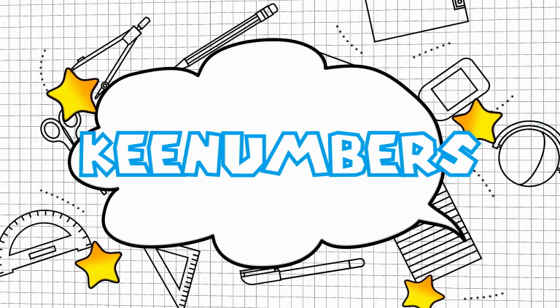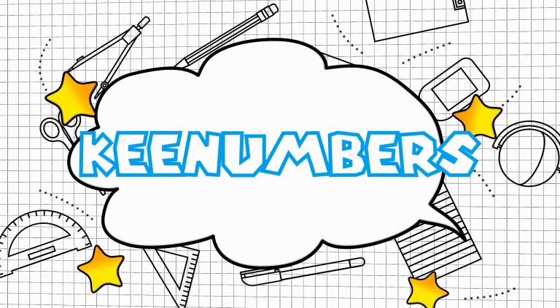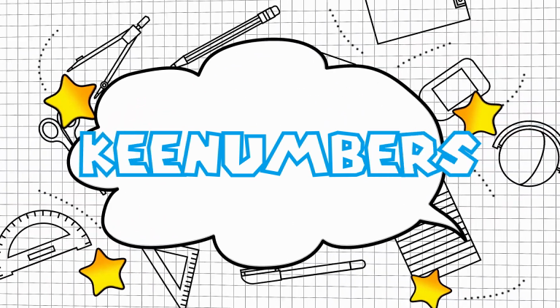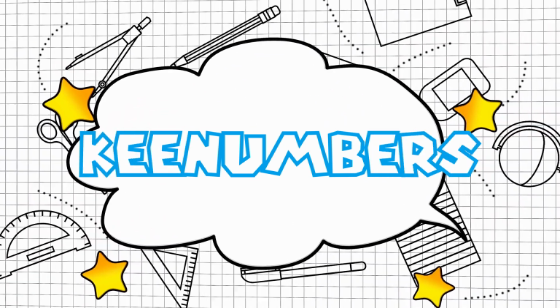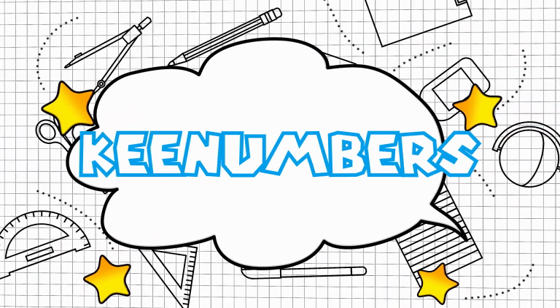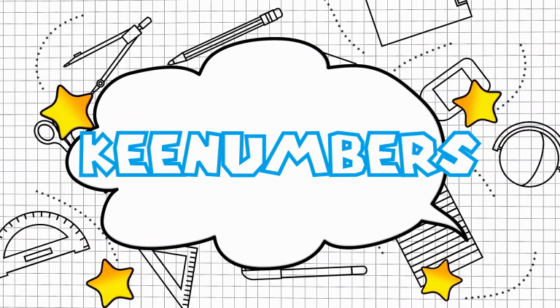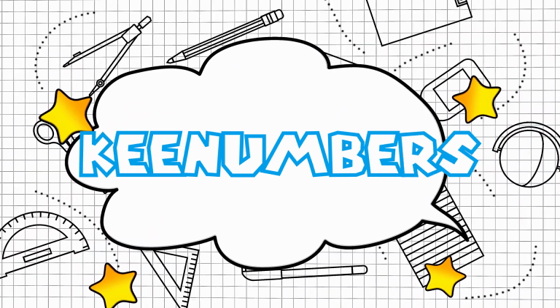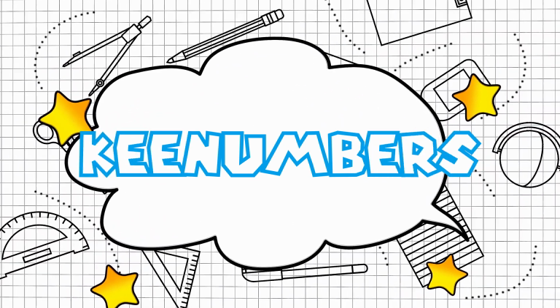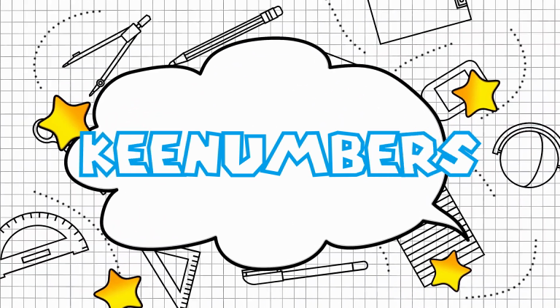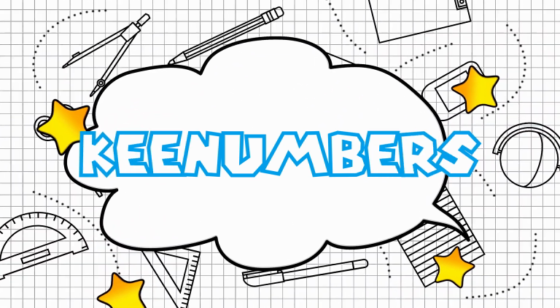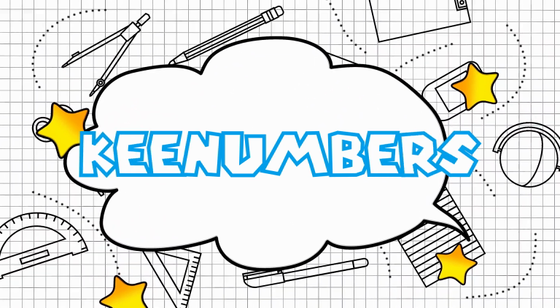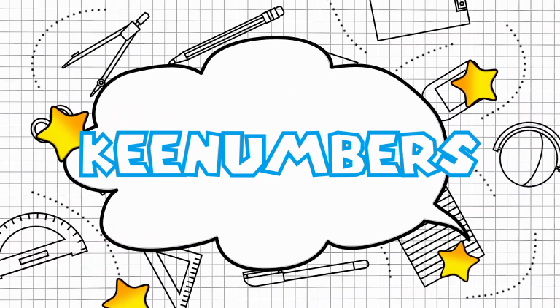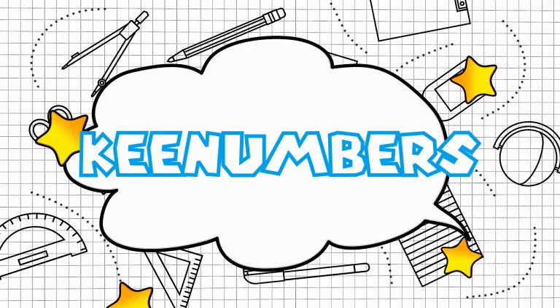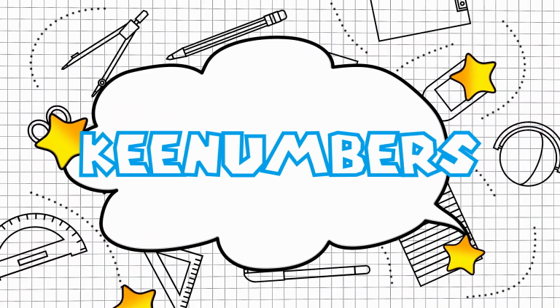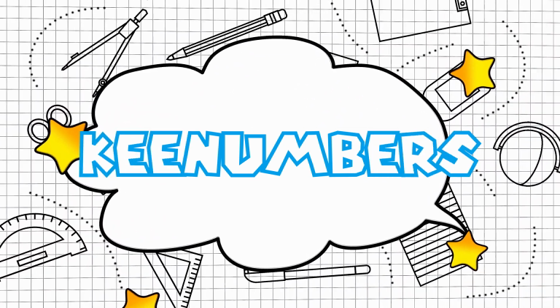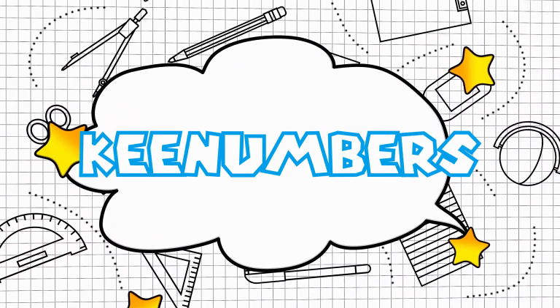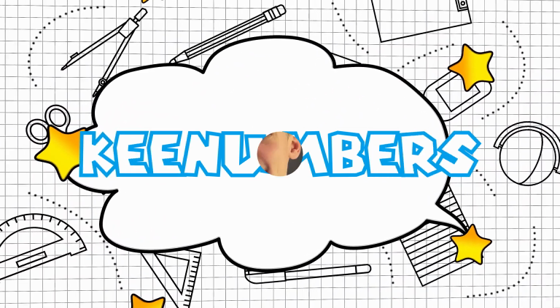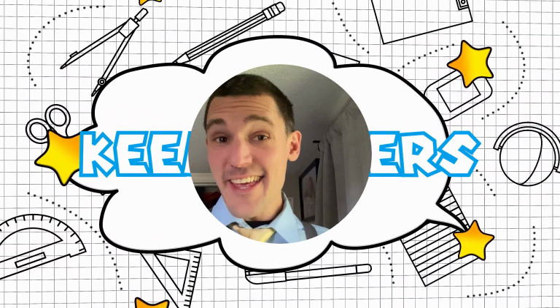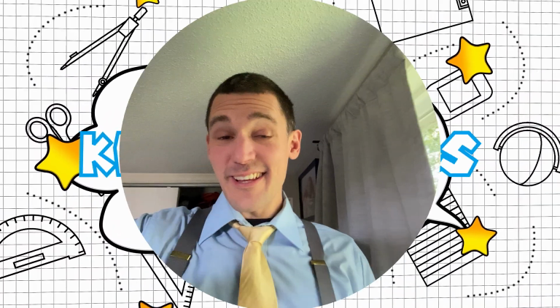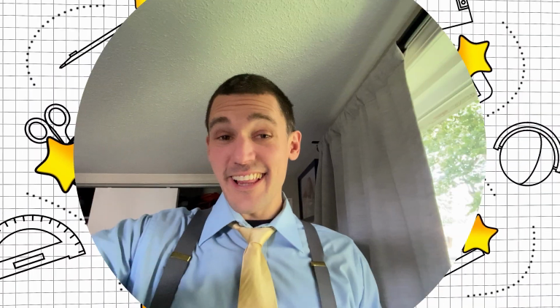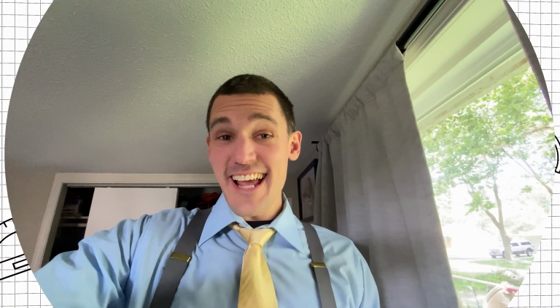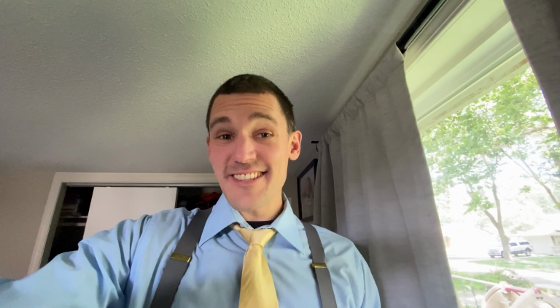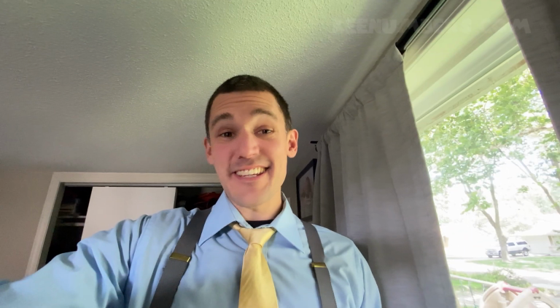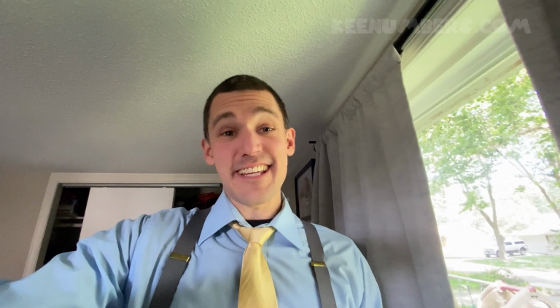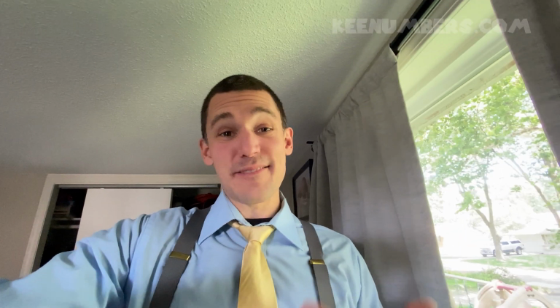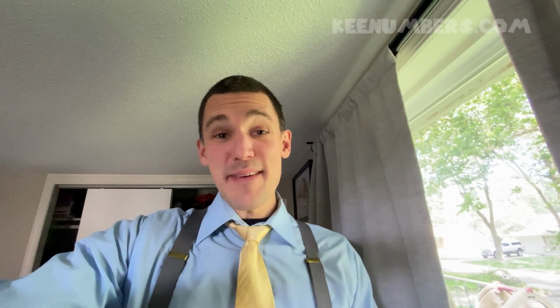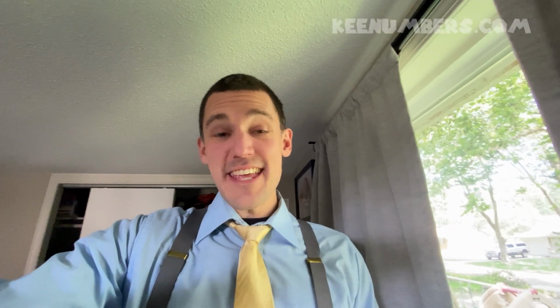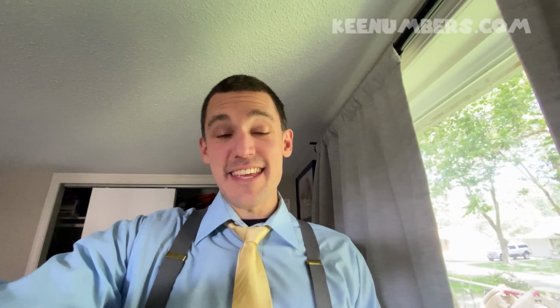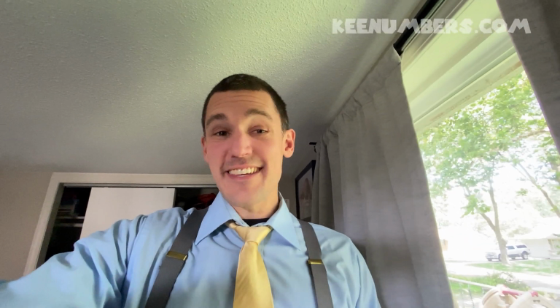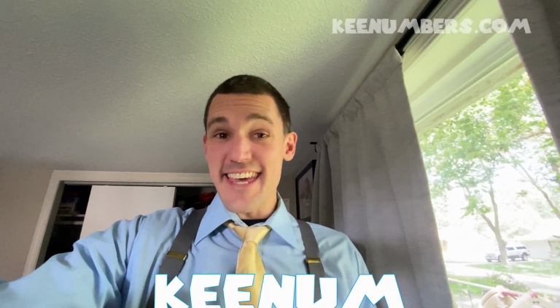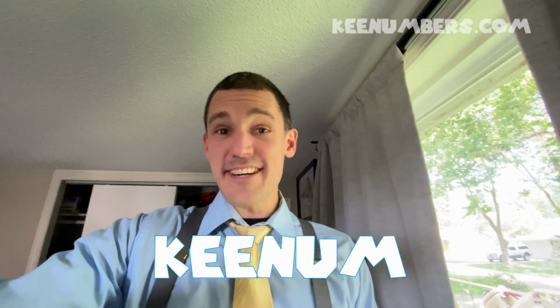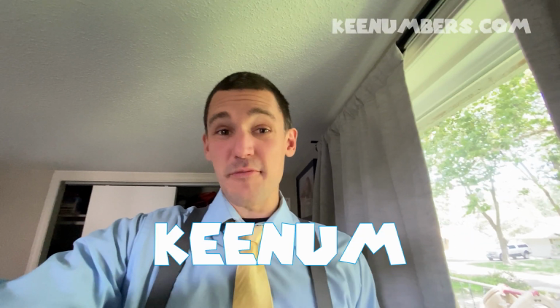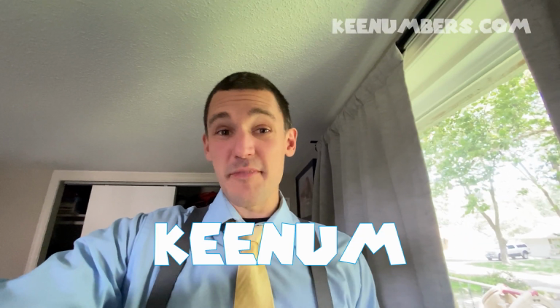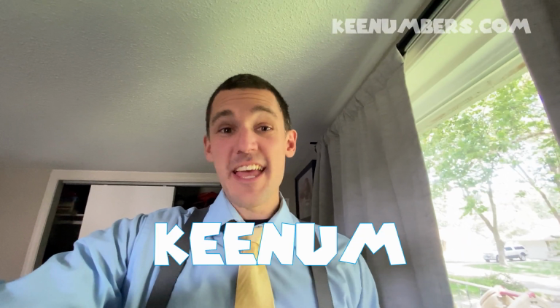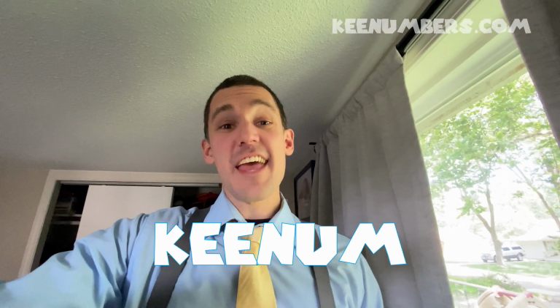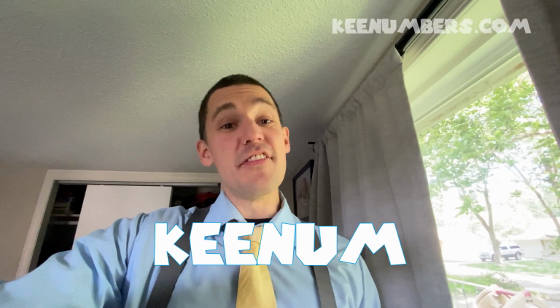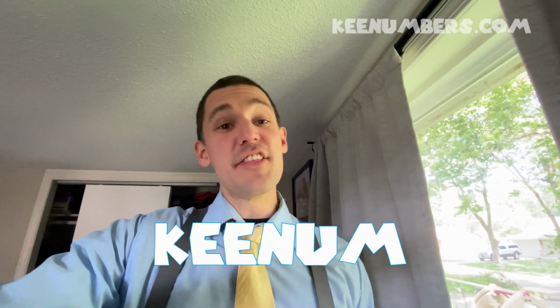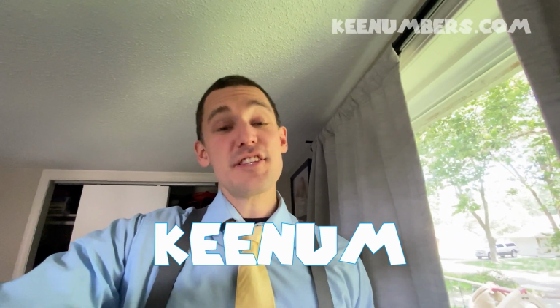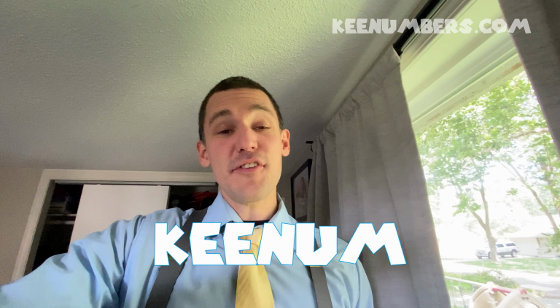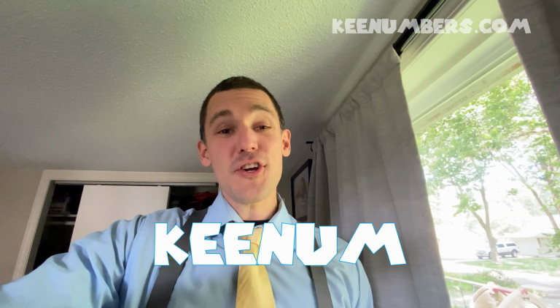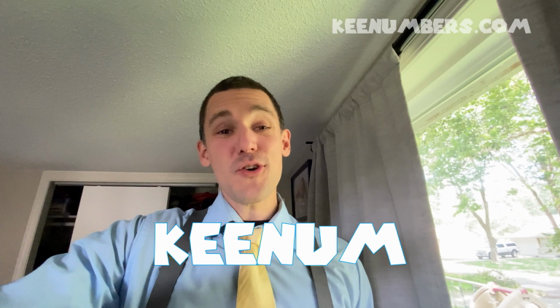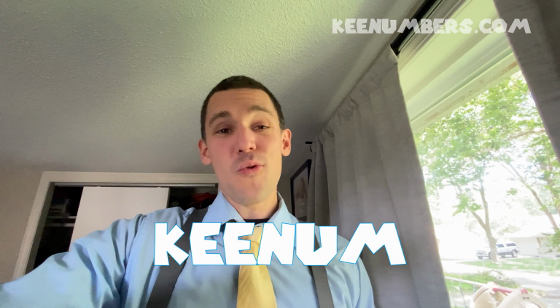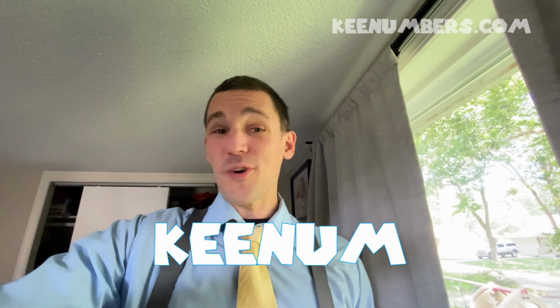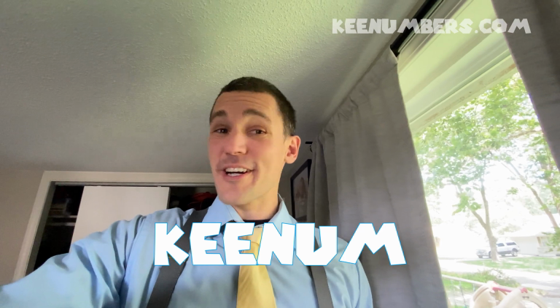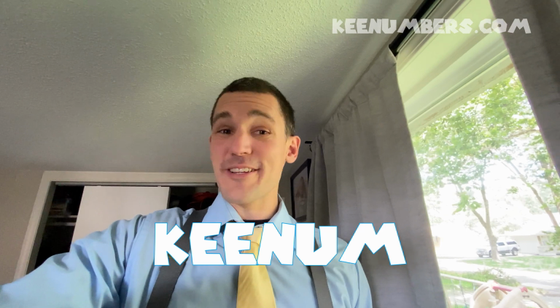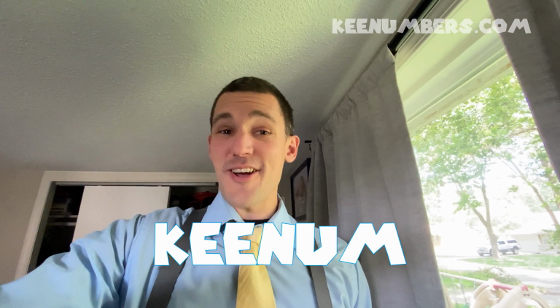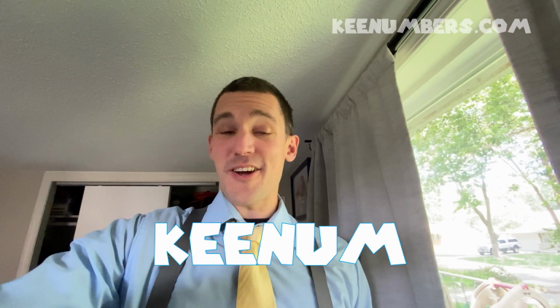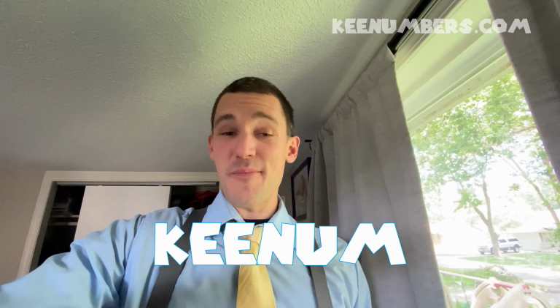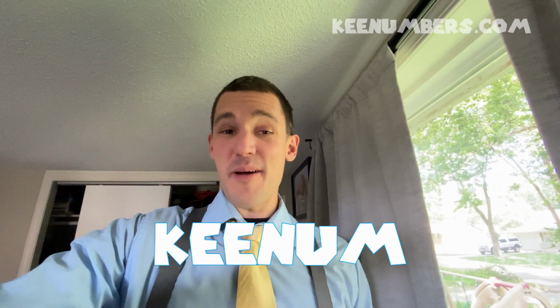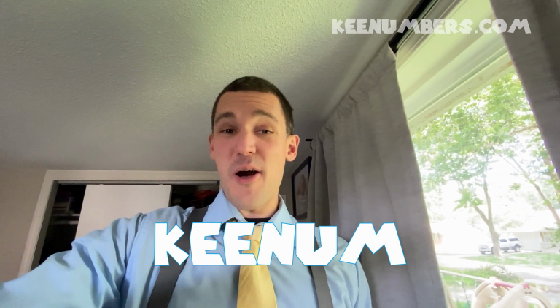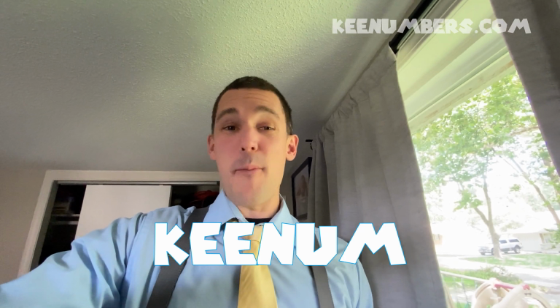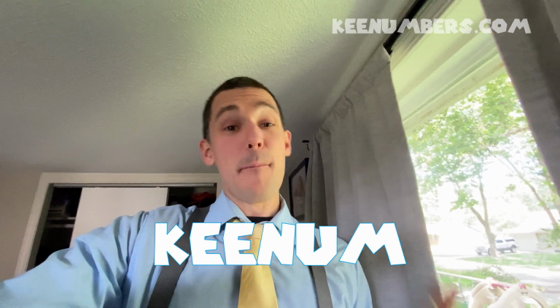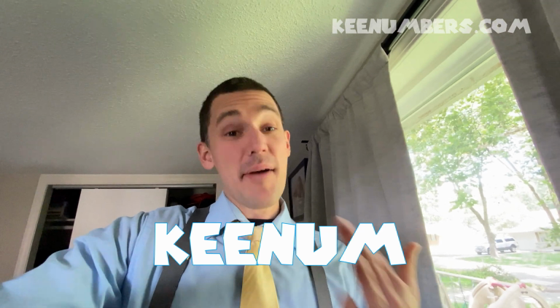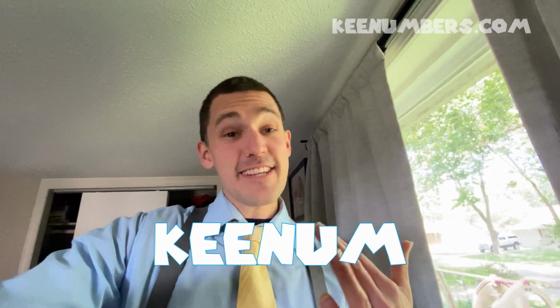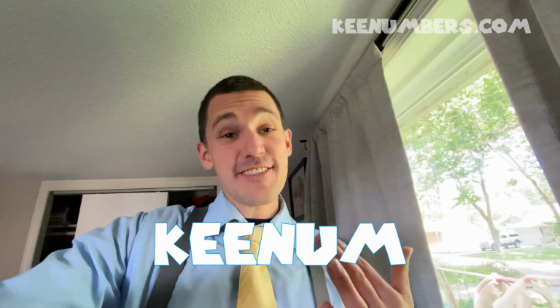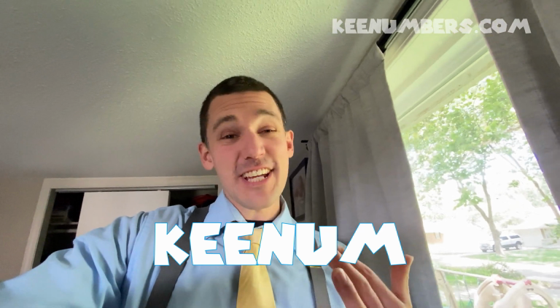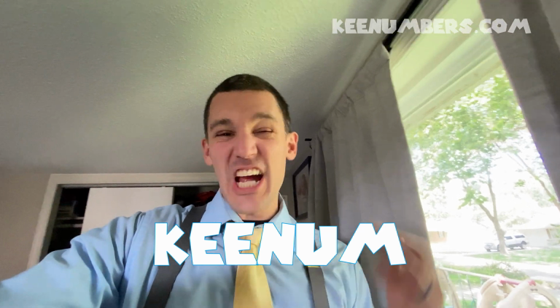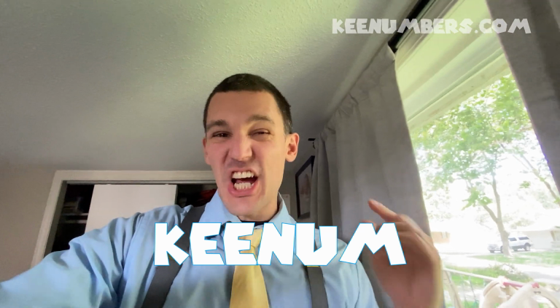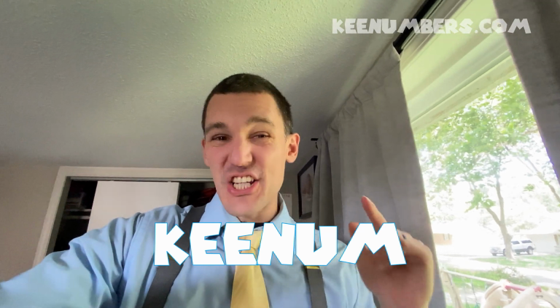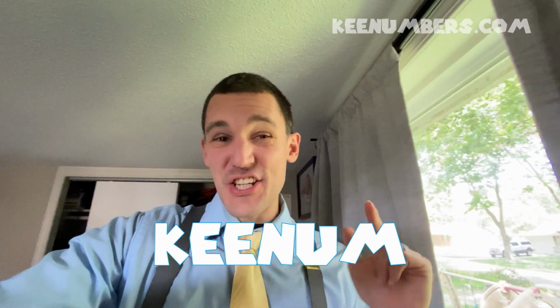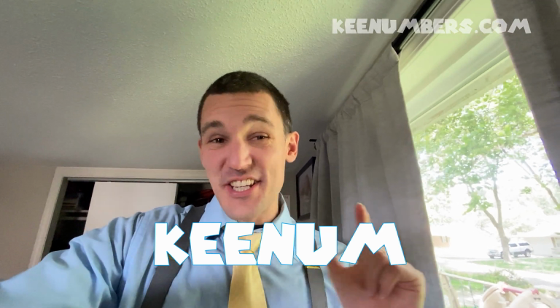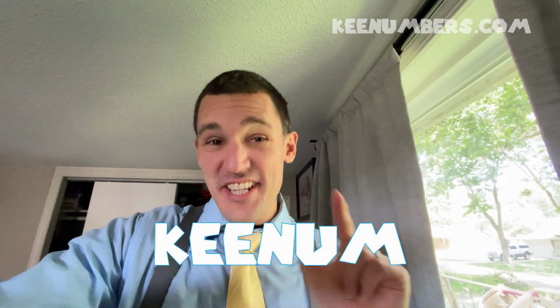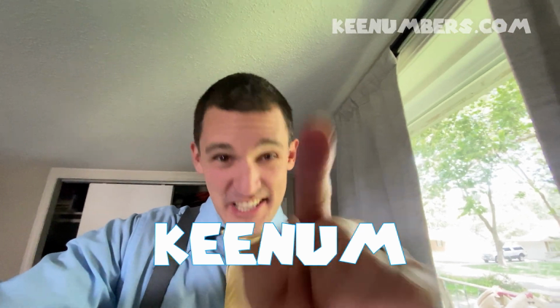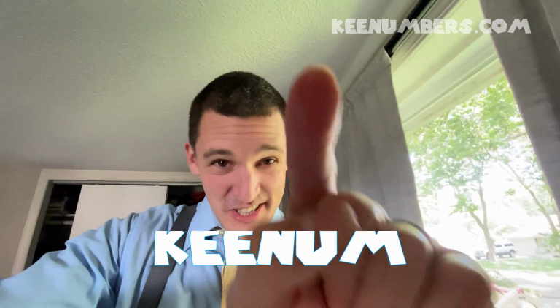Hey class, it's me, Keenum. In this video, we're gonna talk about basic addition.